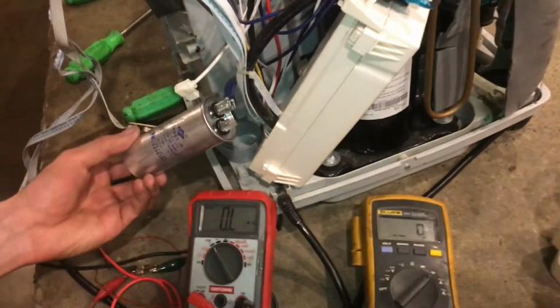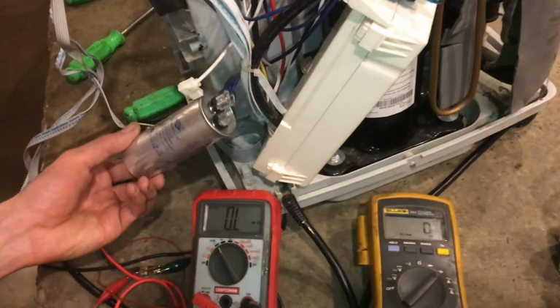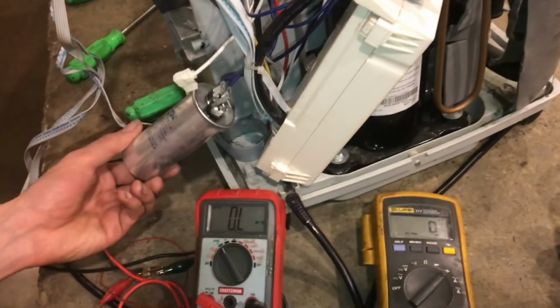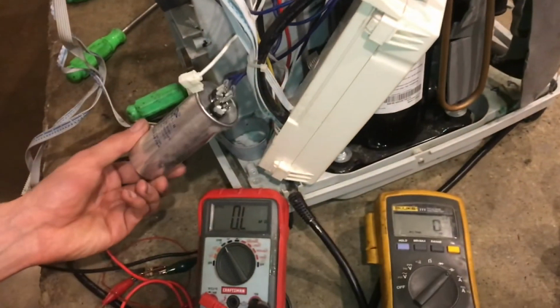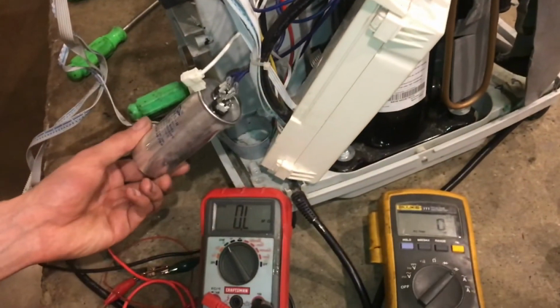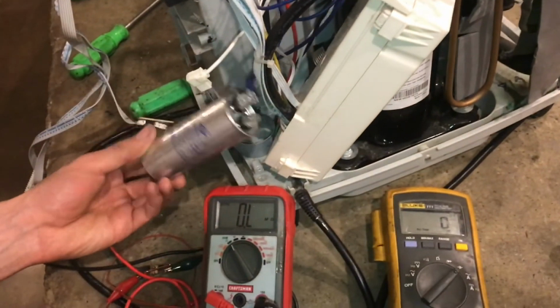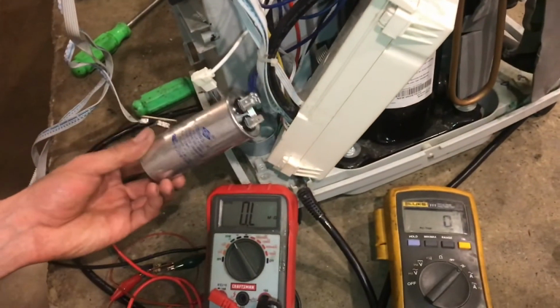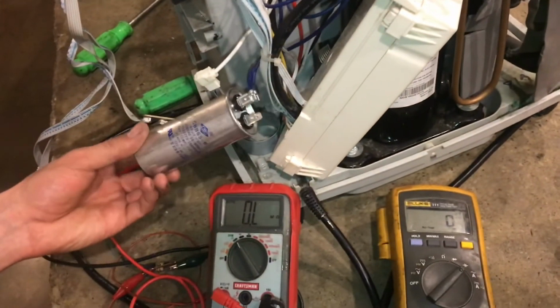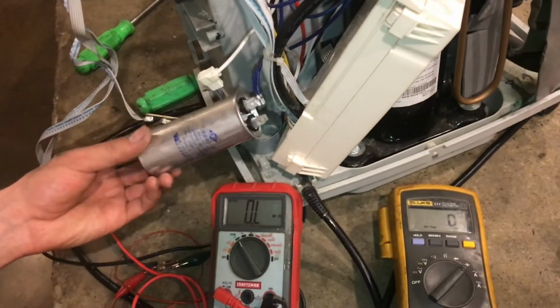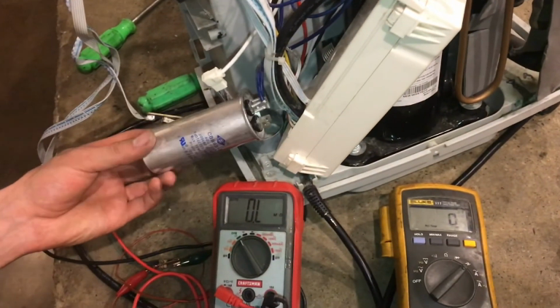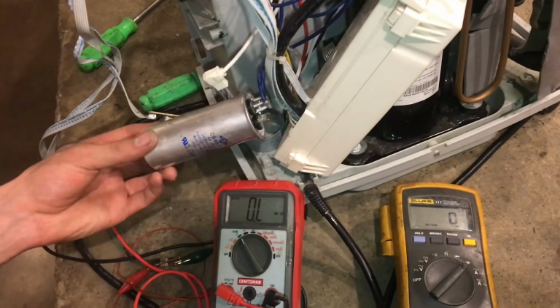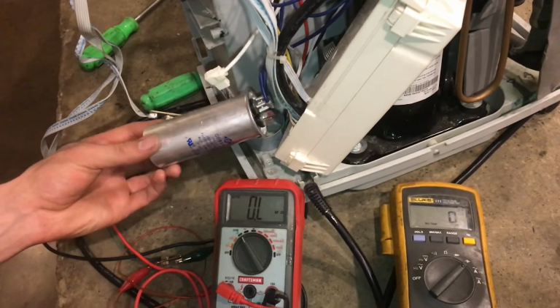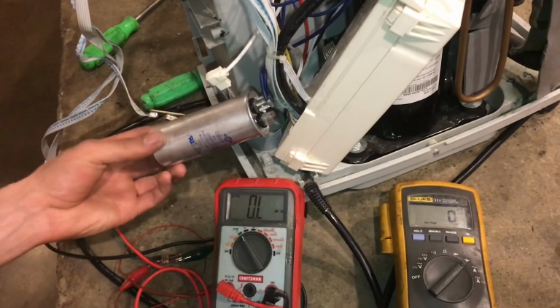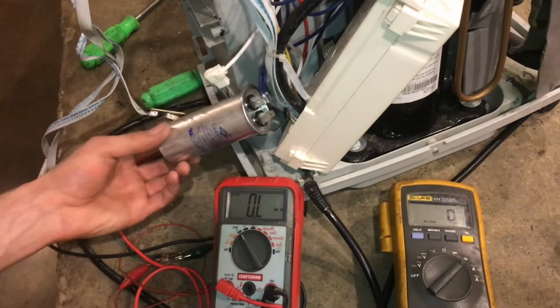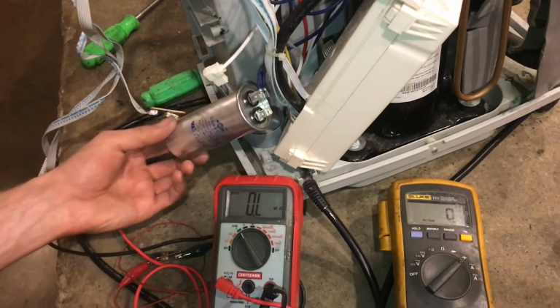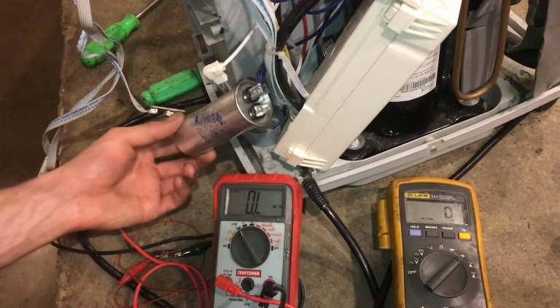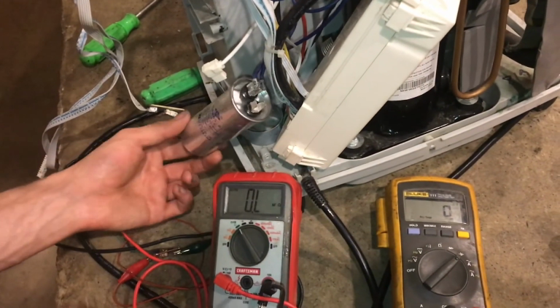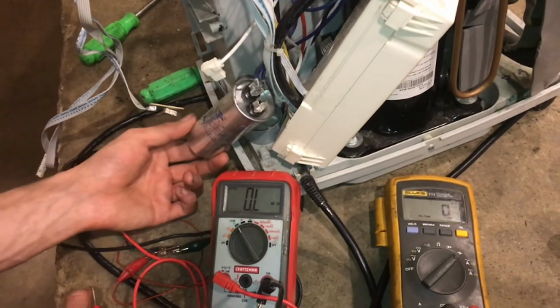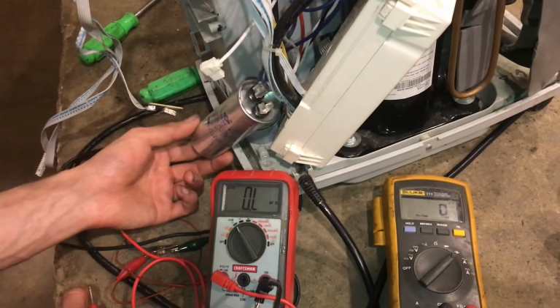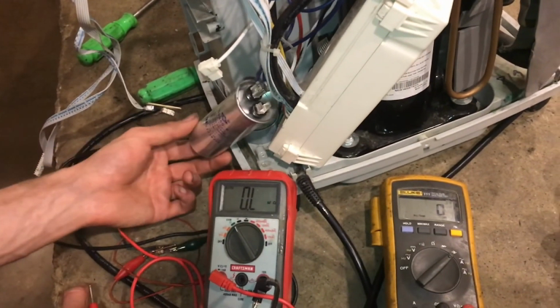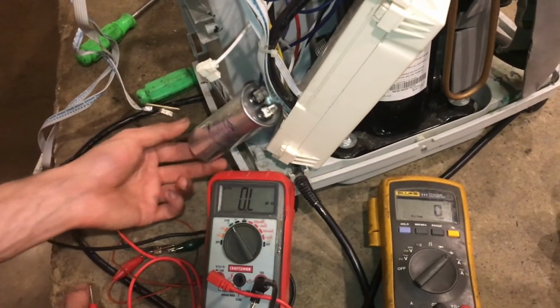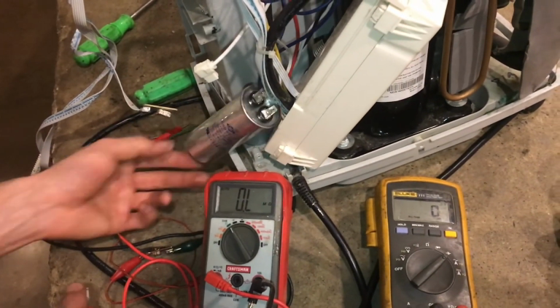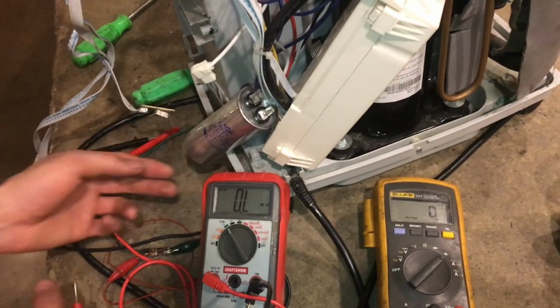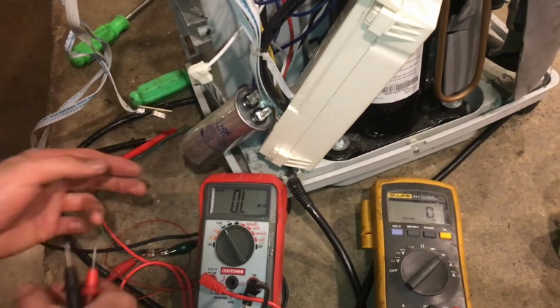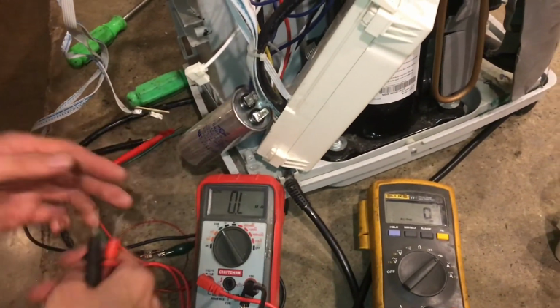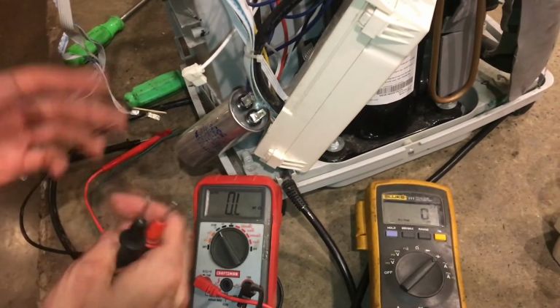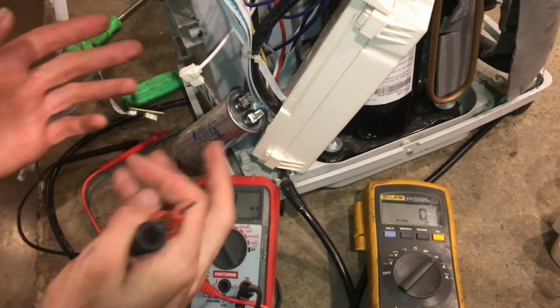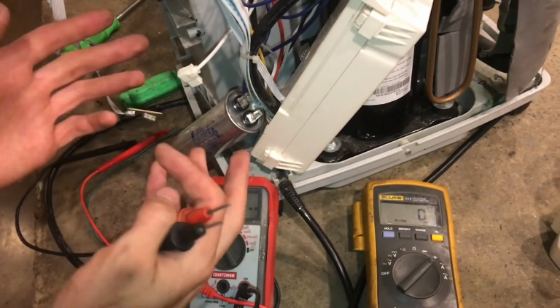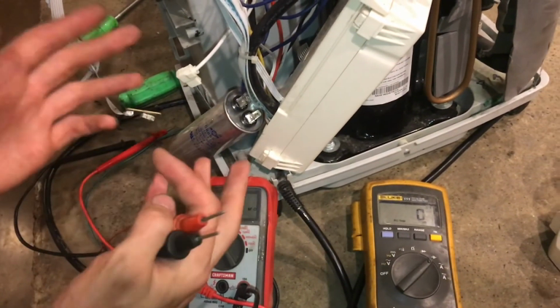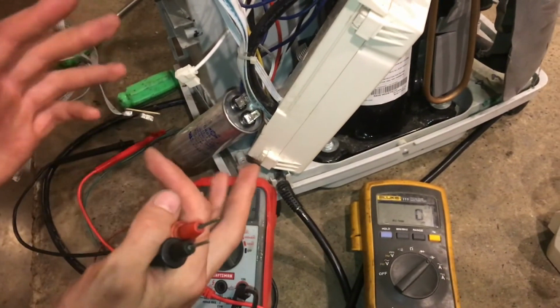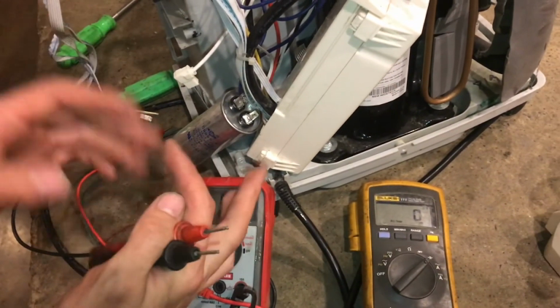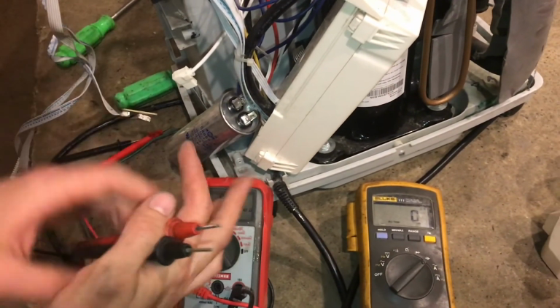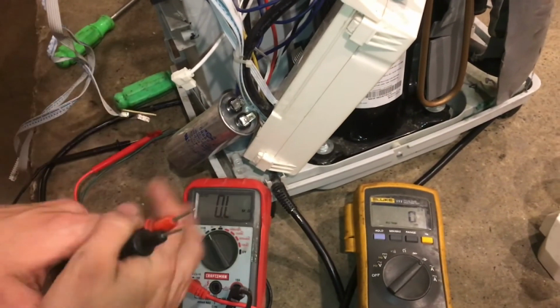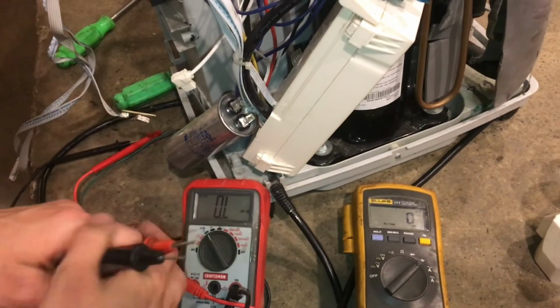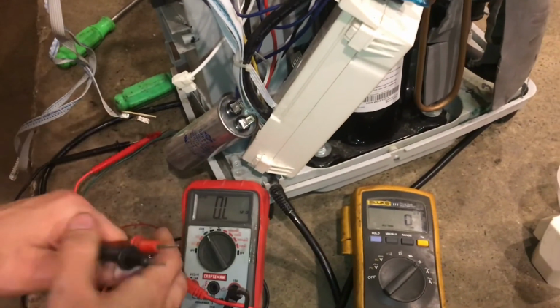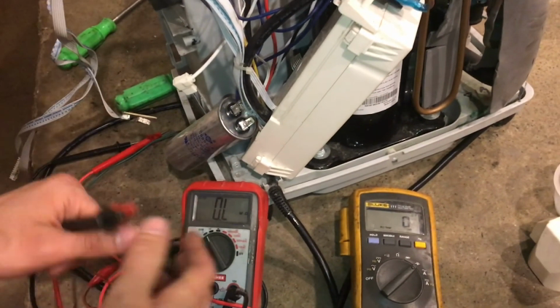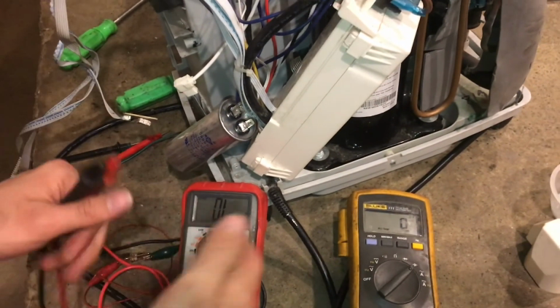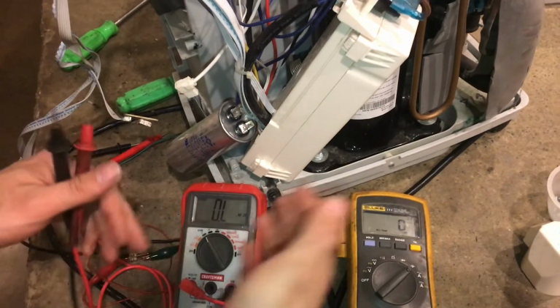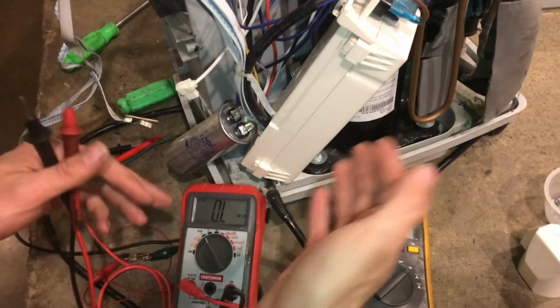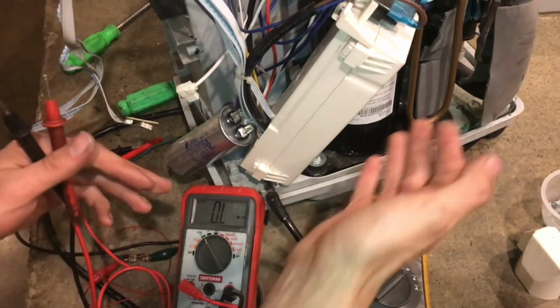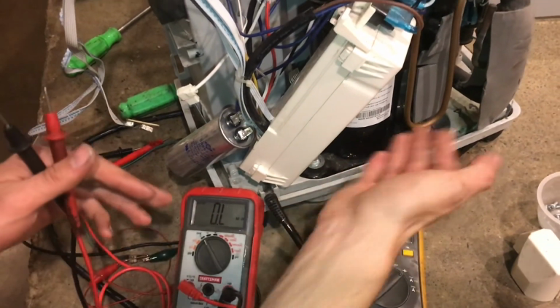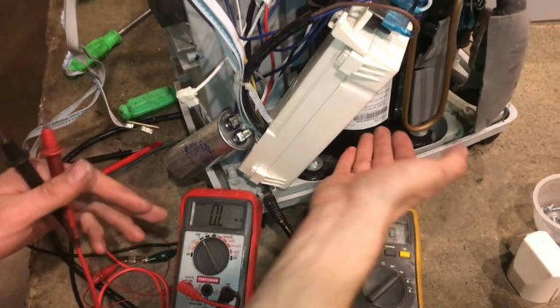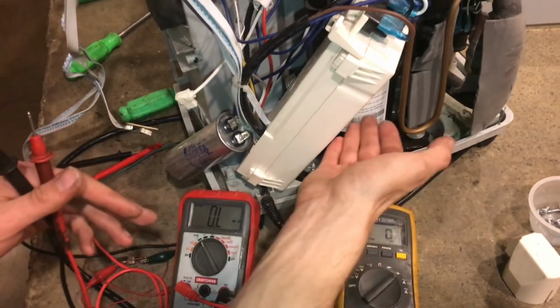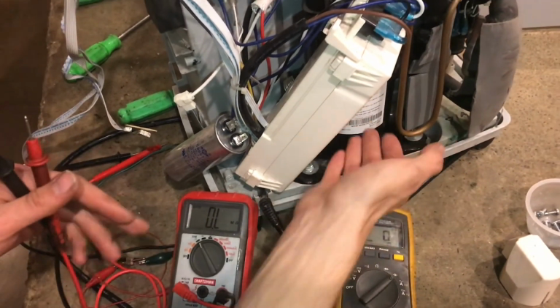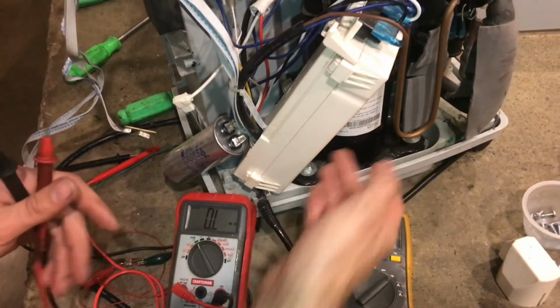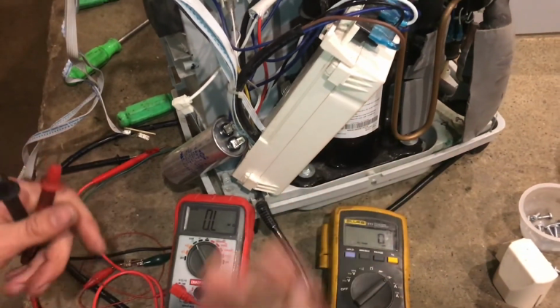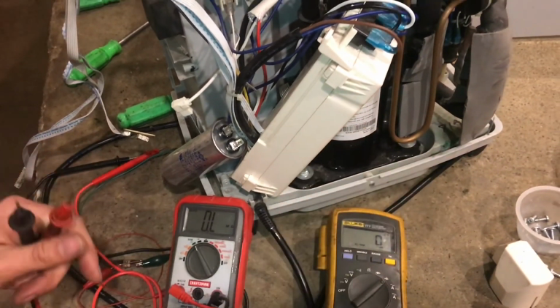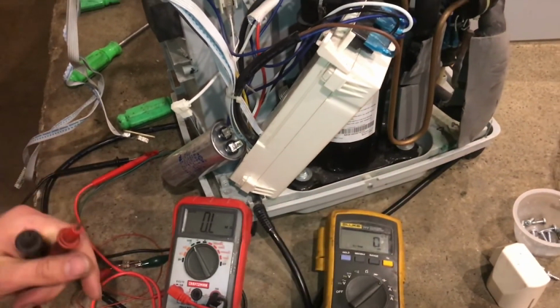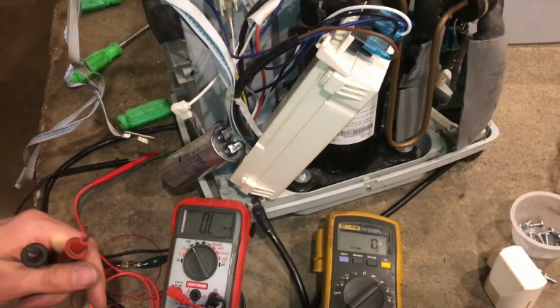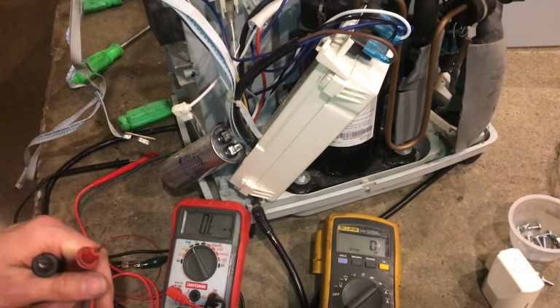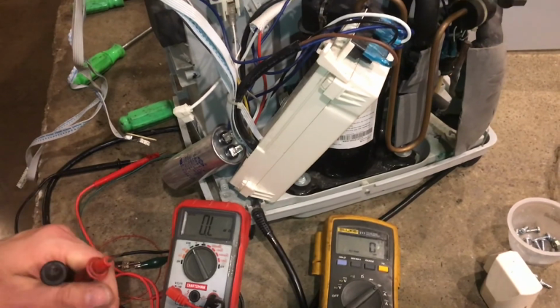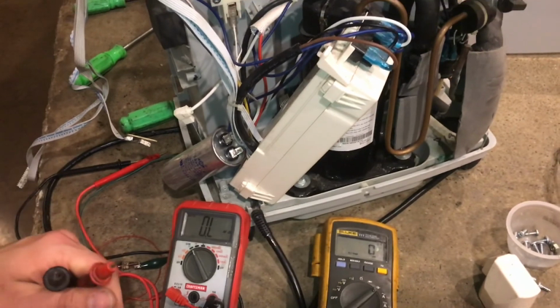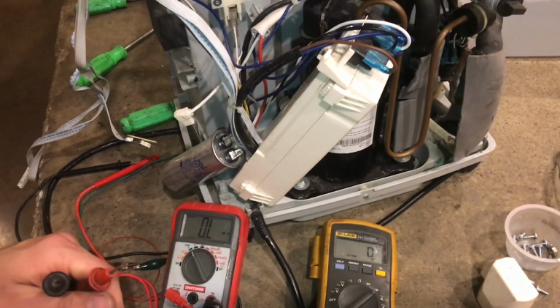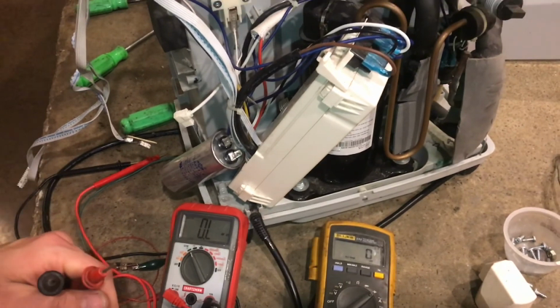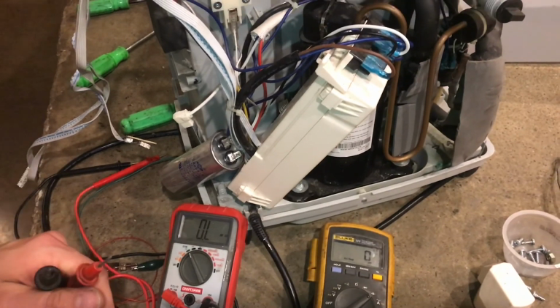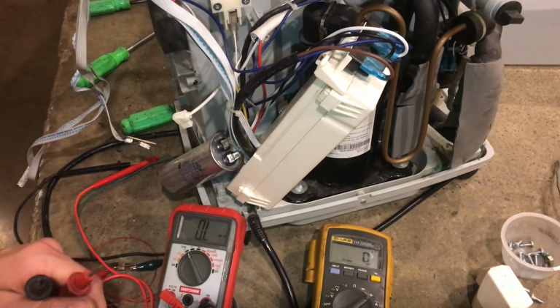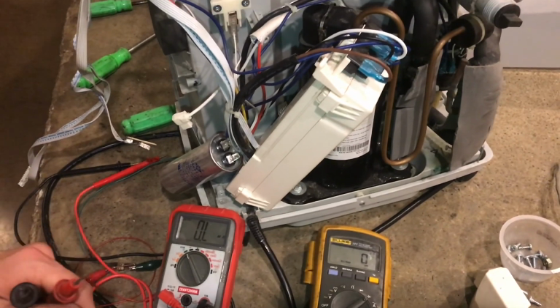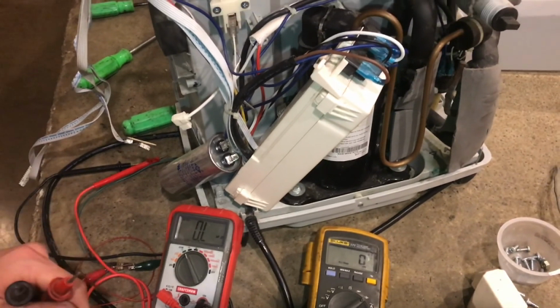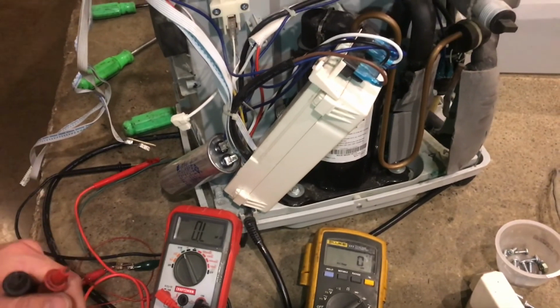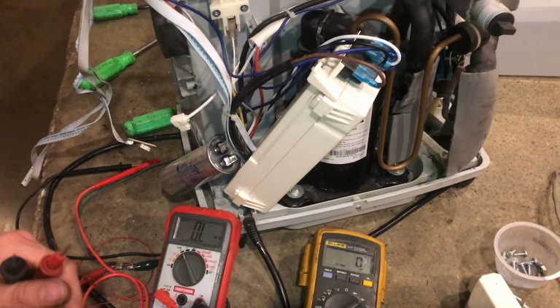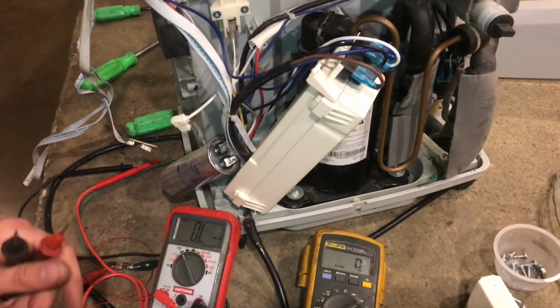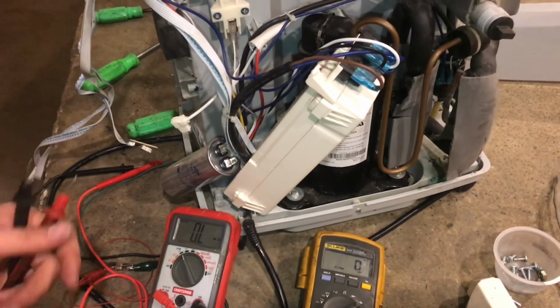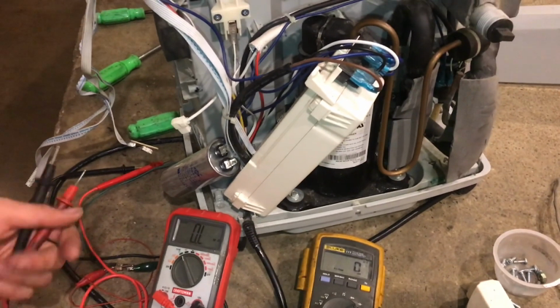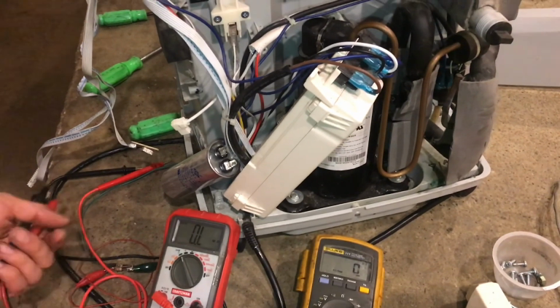So we're holding a good capacitor, and for this project that means we'll have to move on to diagnosing the compressor.